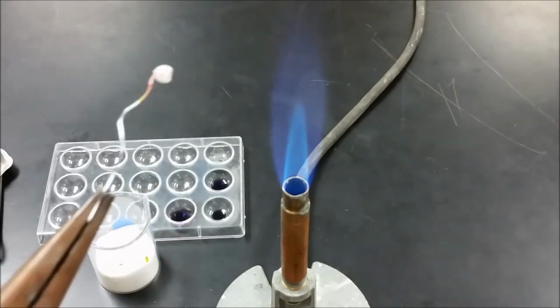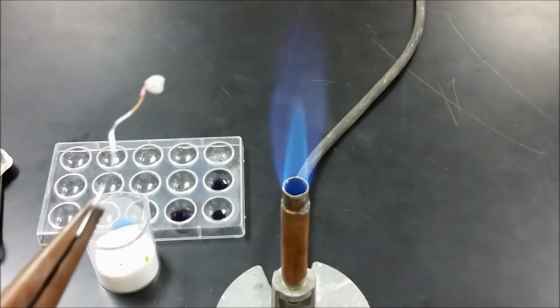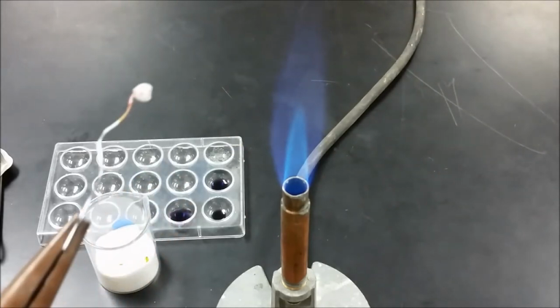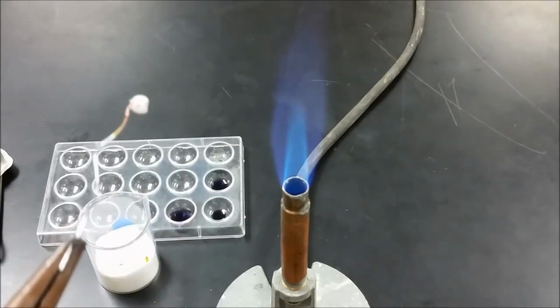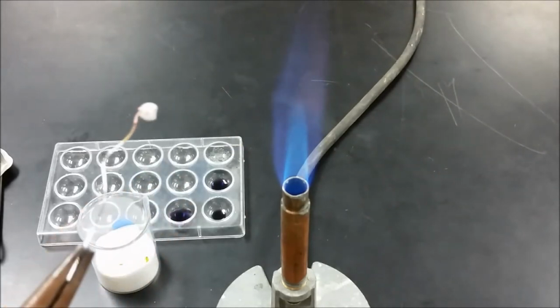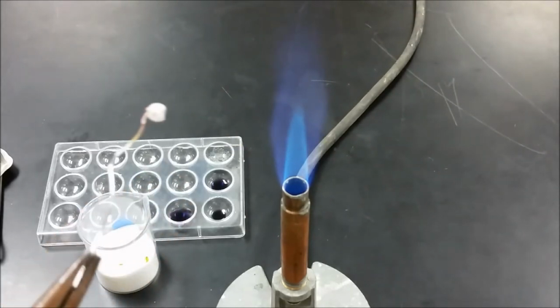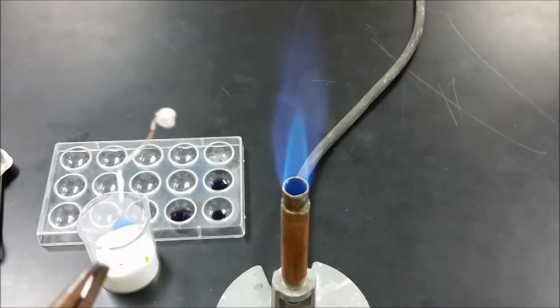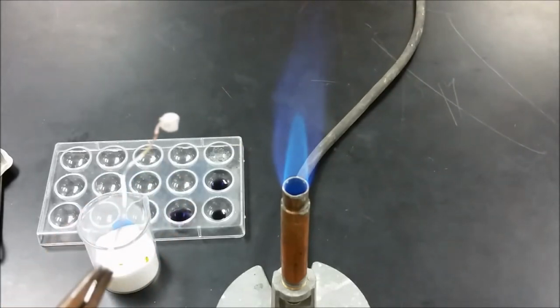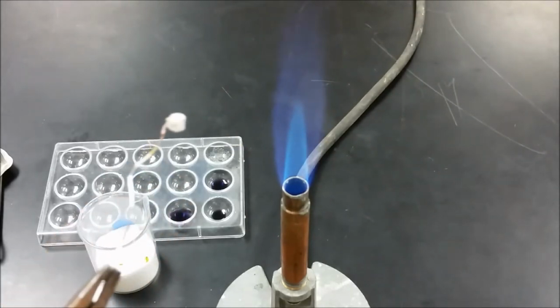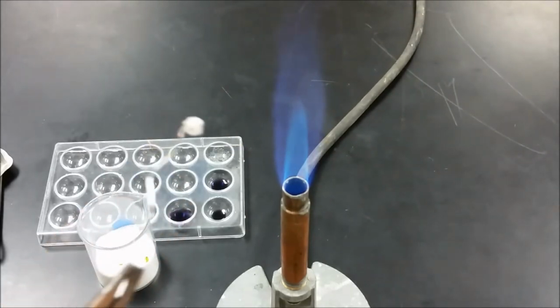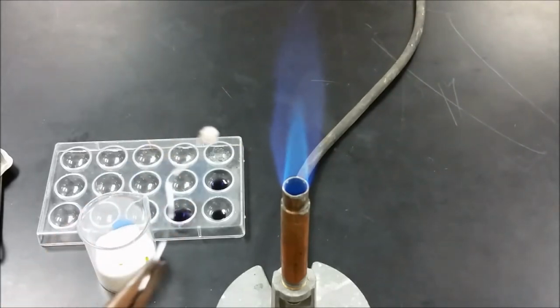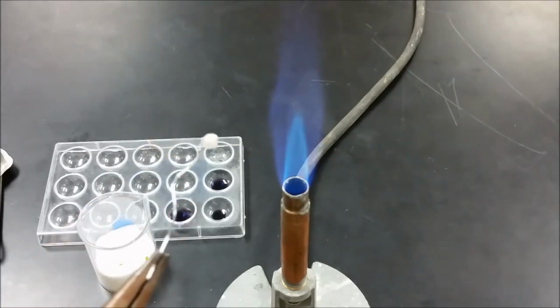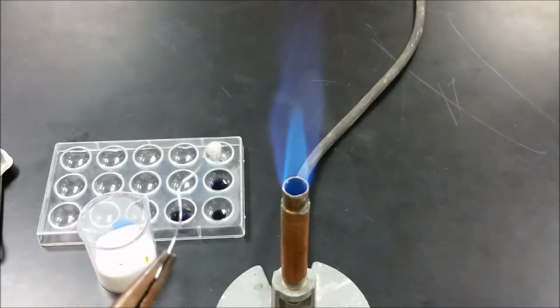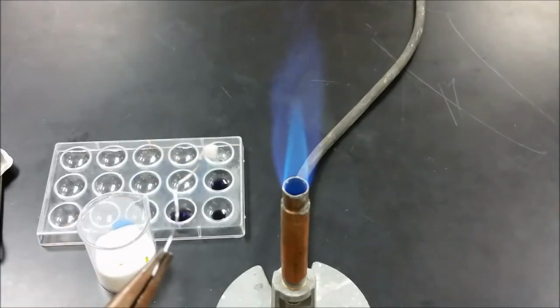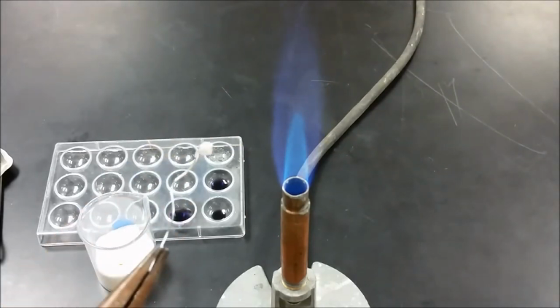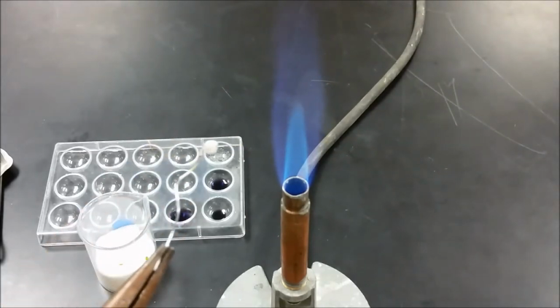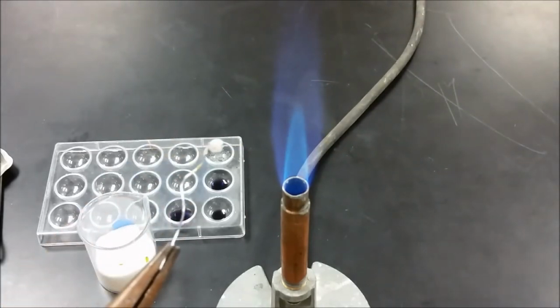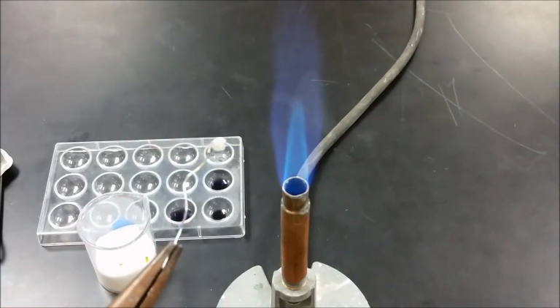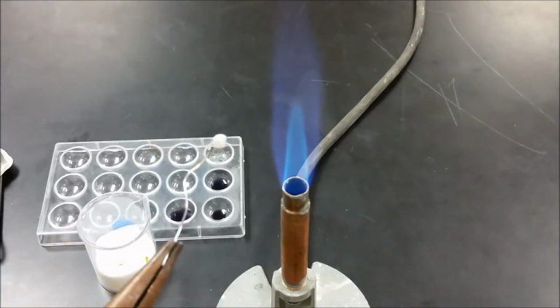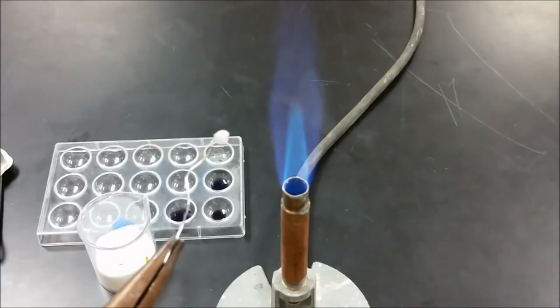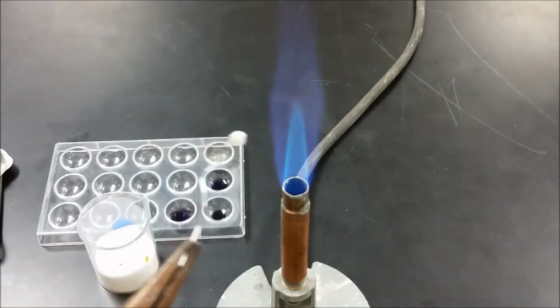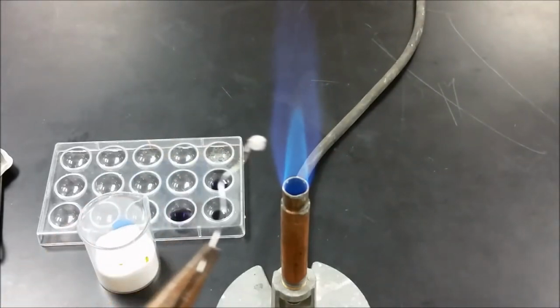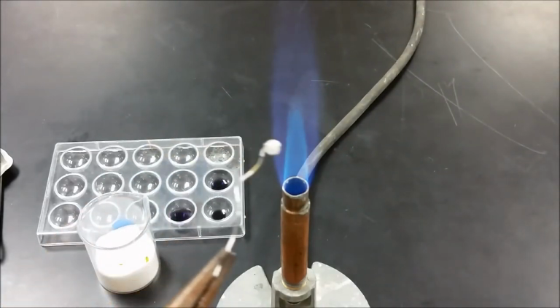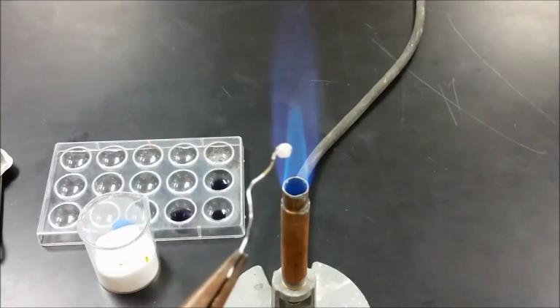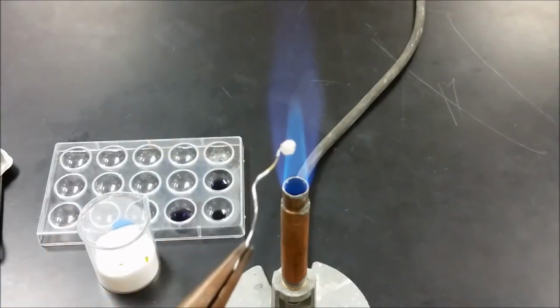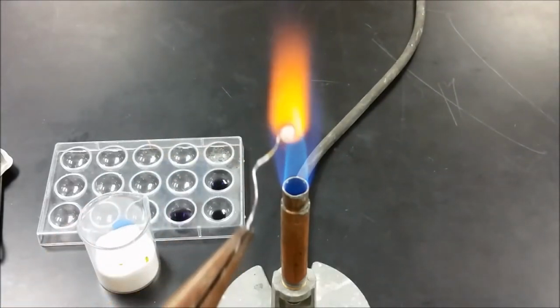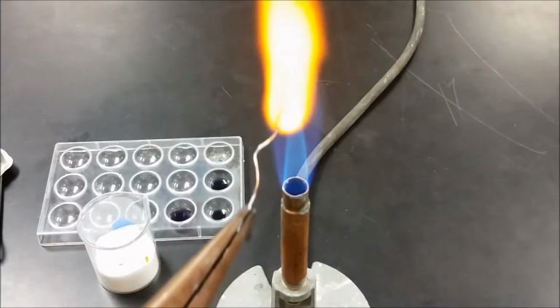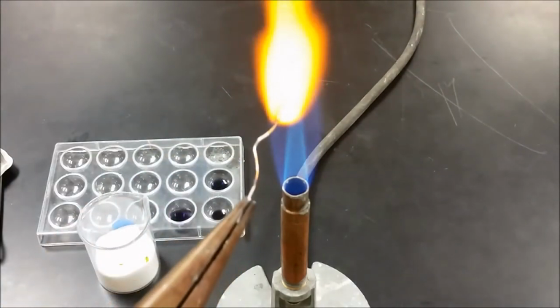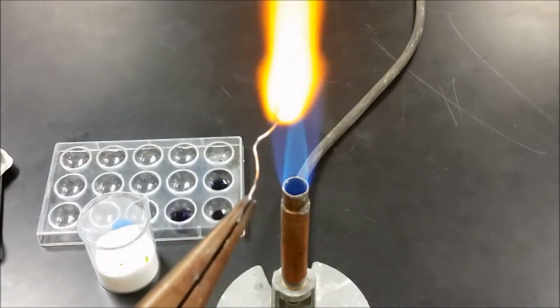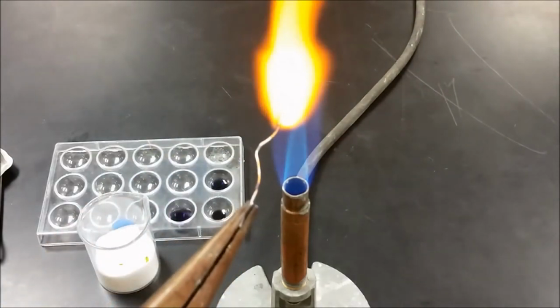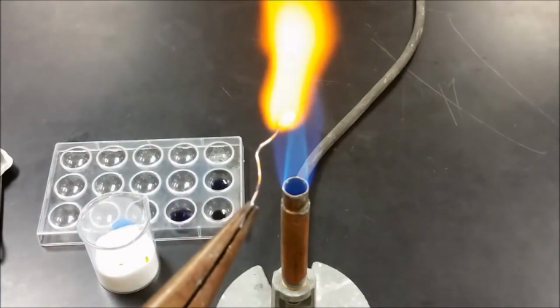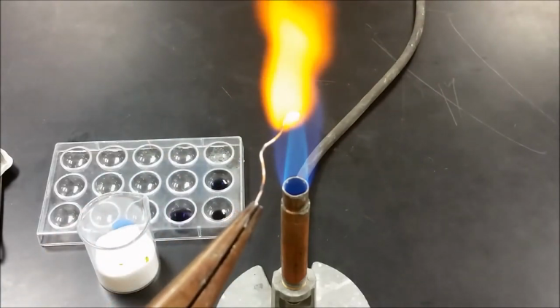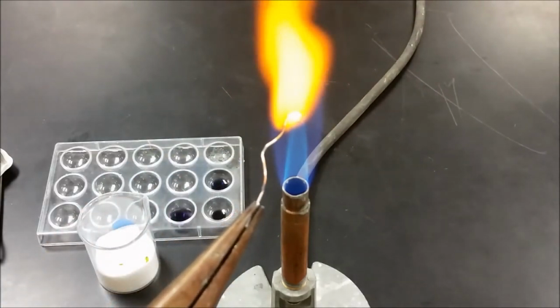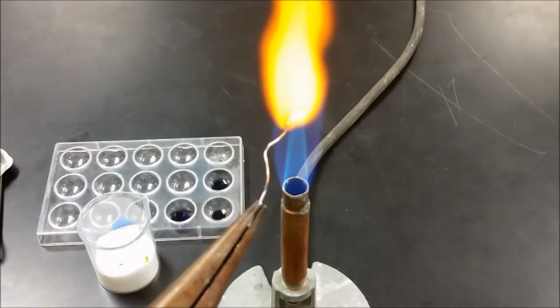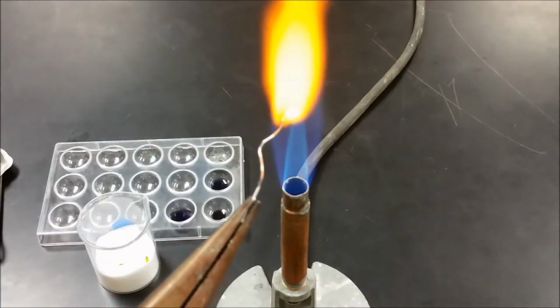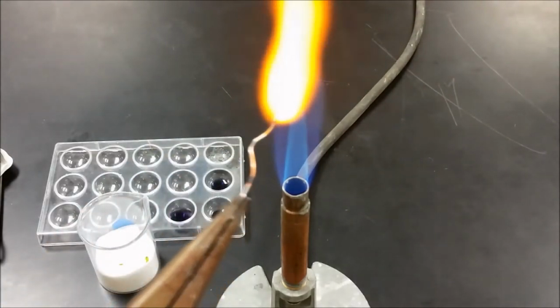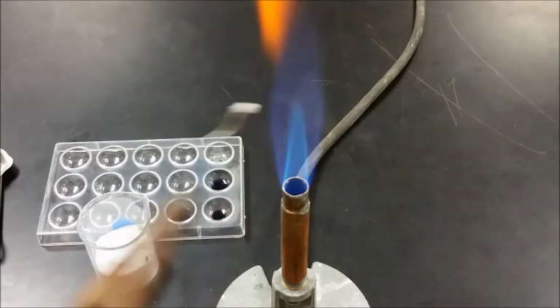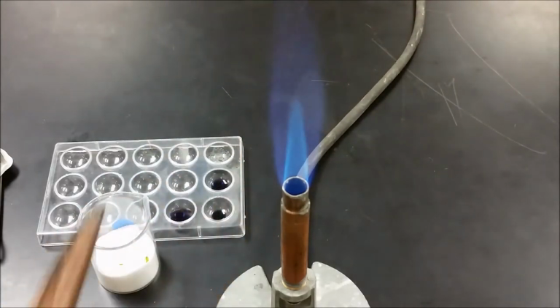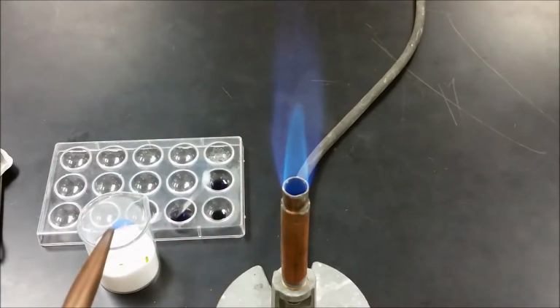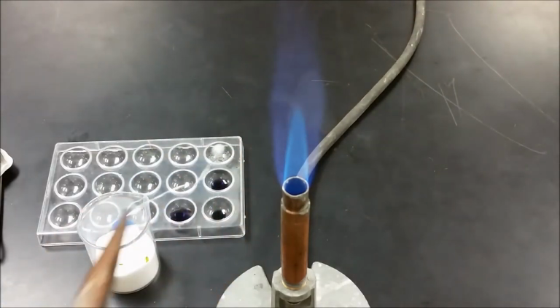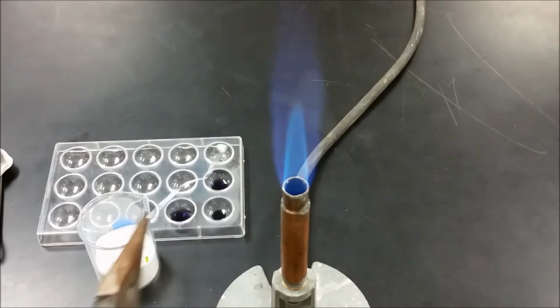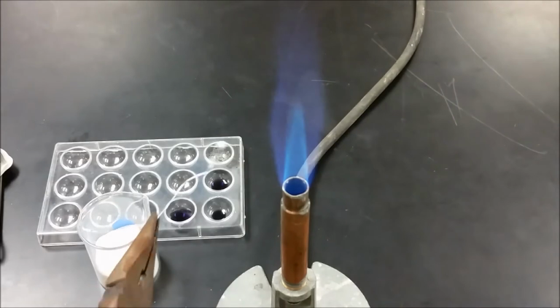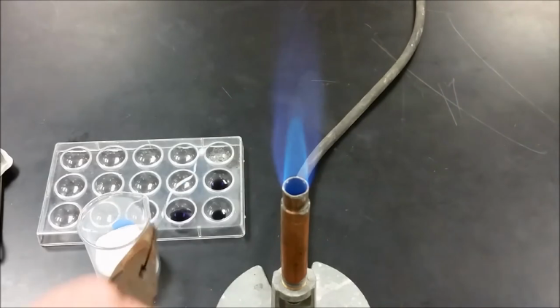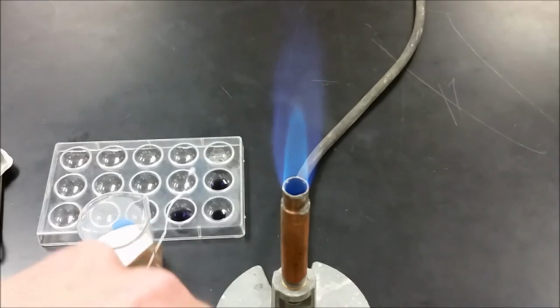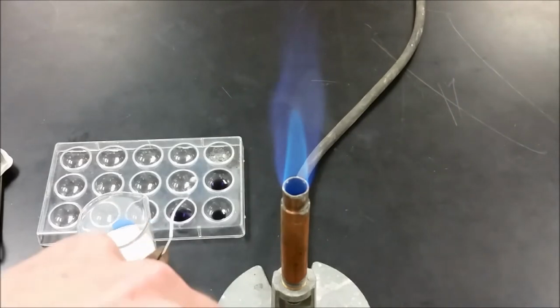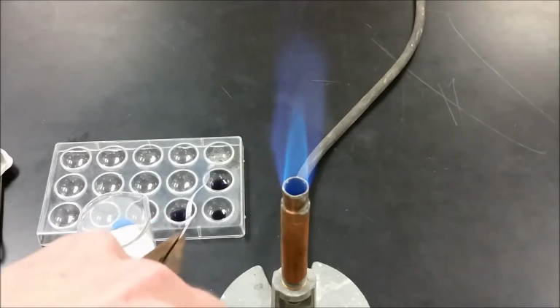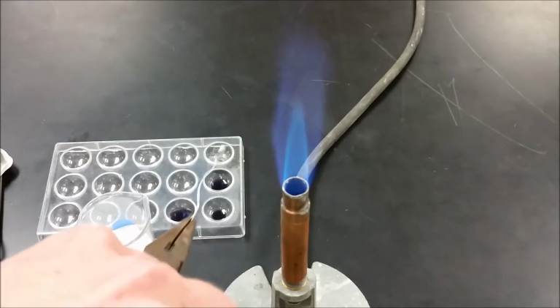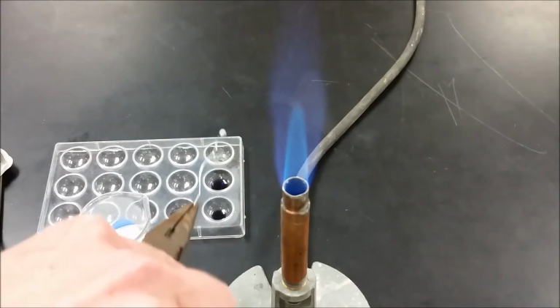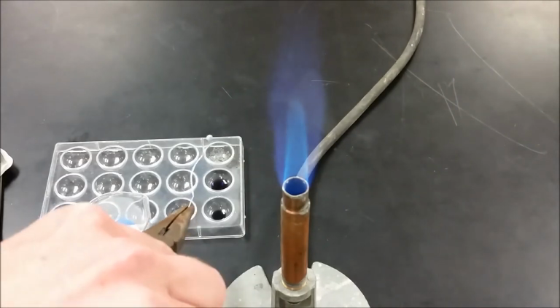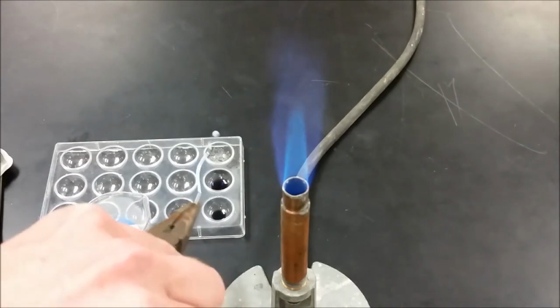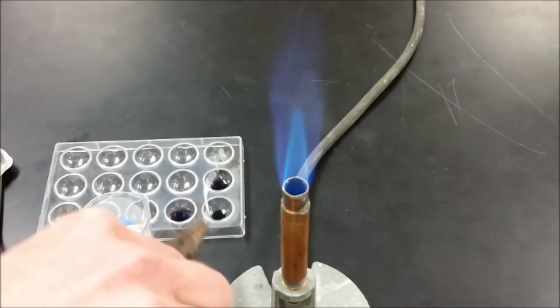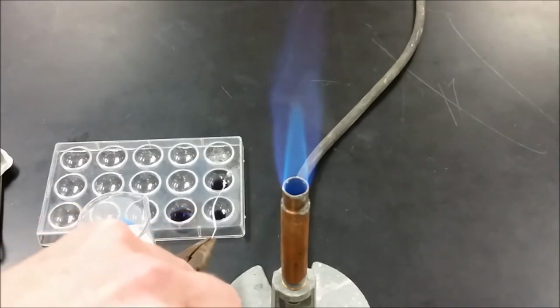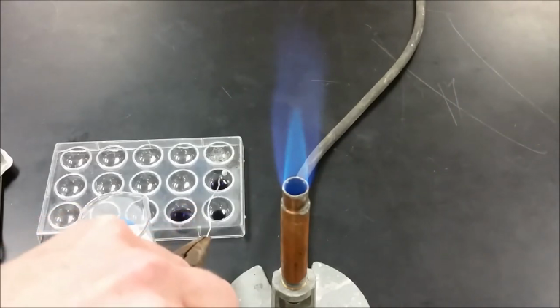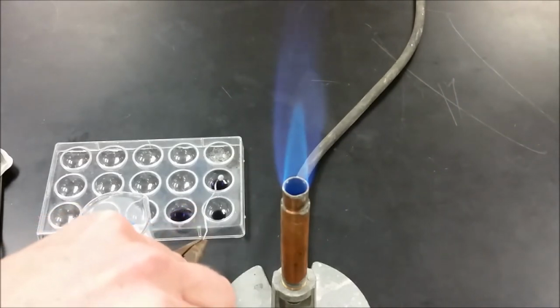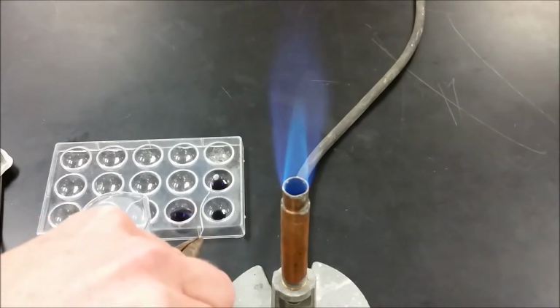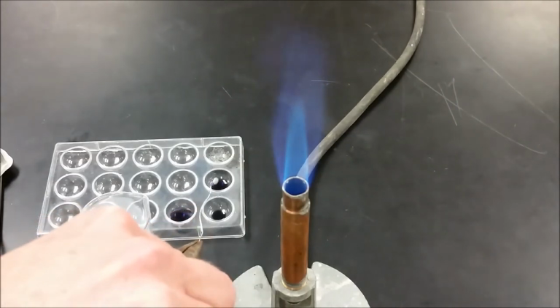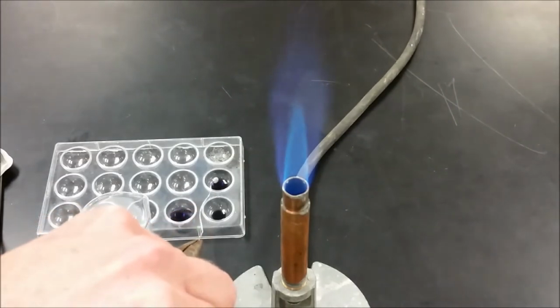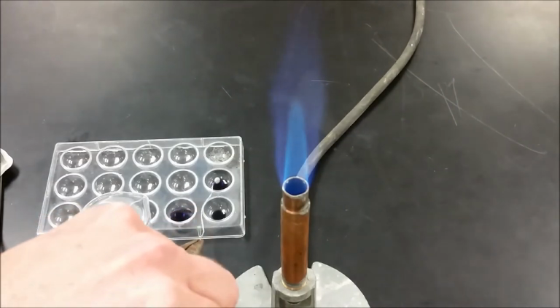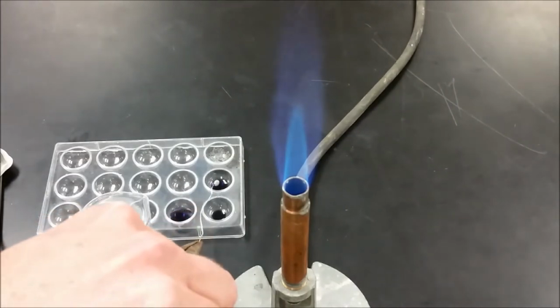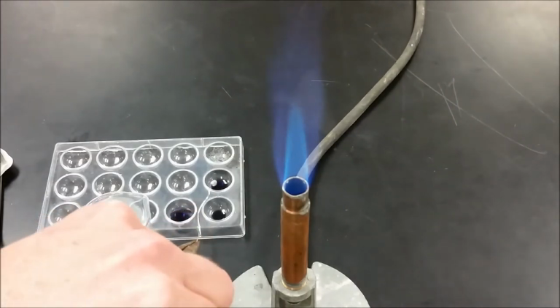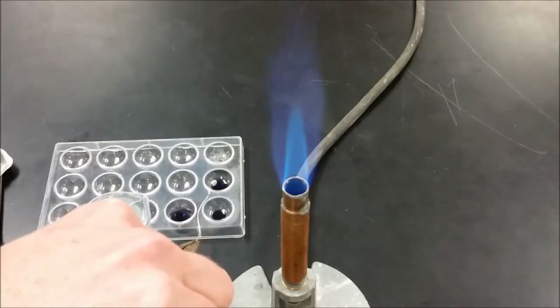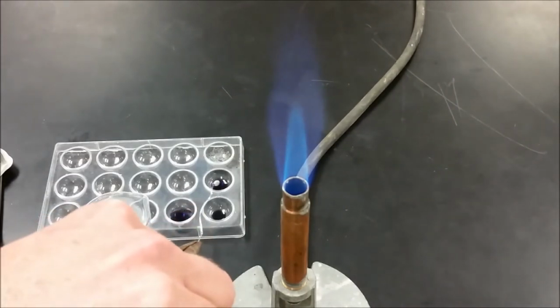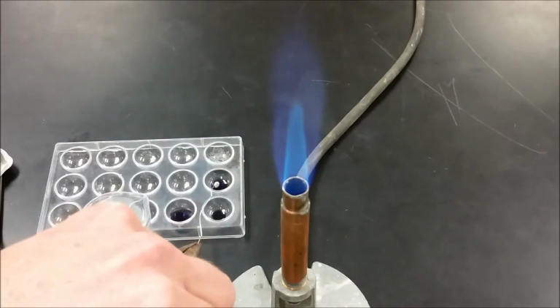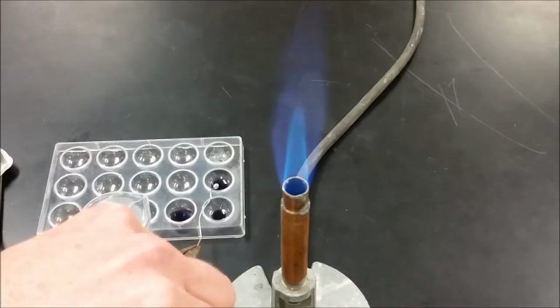So that's the result we want. We want that to stay hot. We're going to dip it very carefully into the chromium solution.